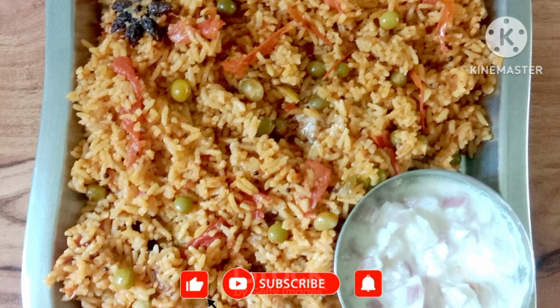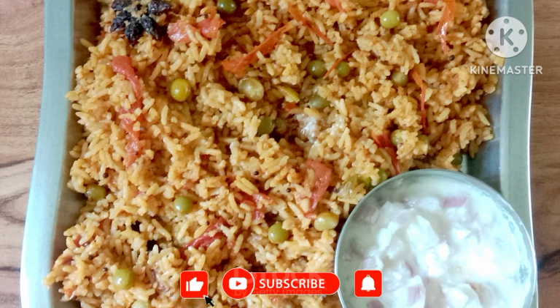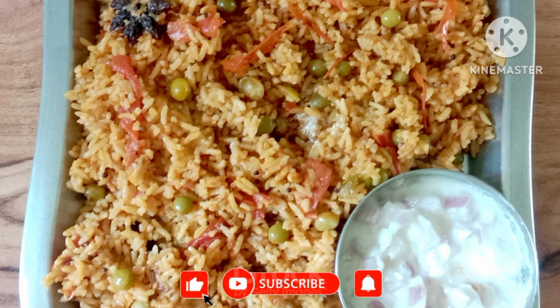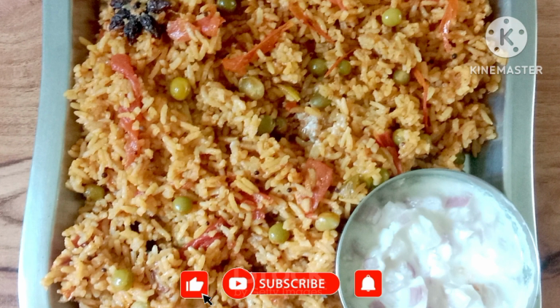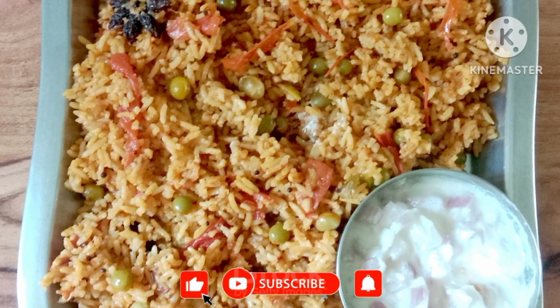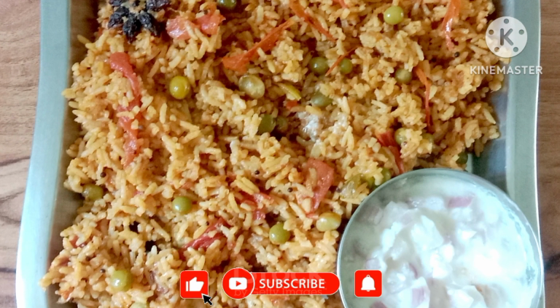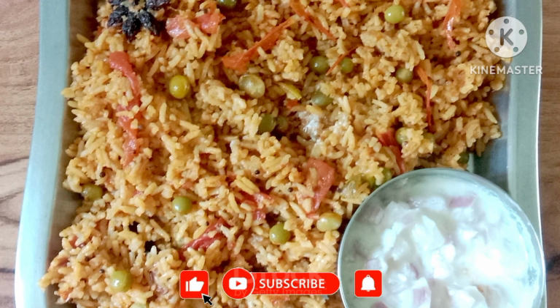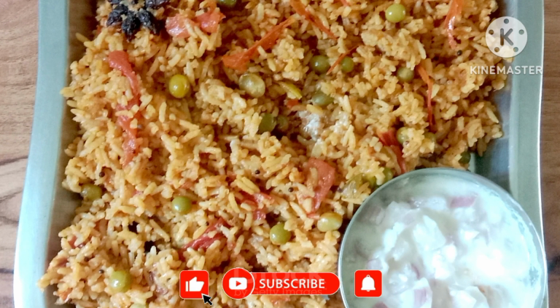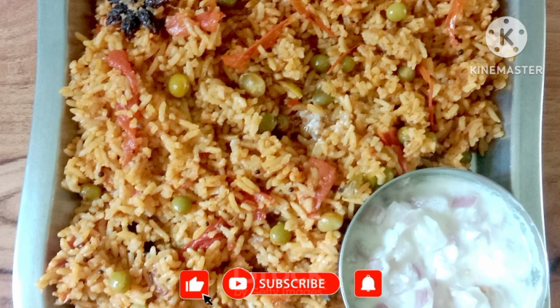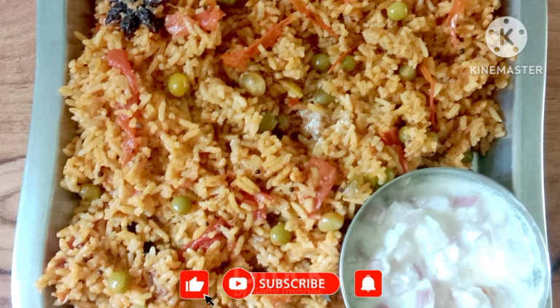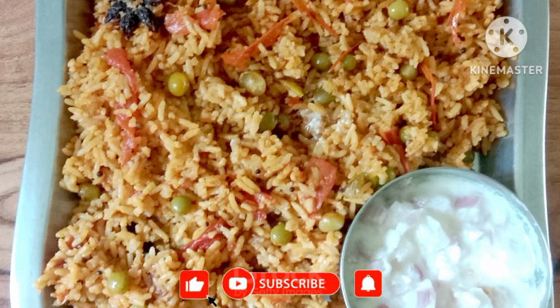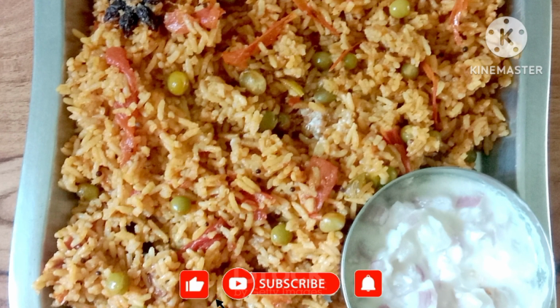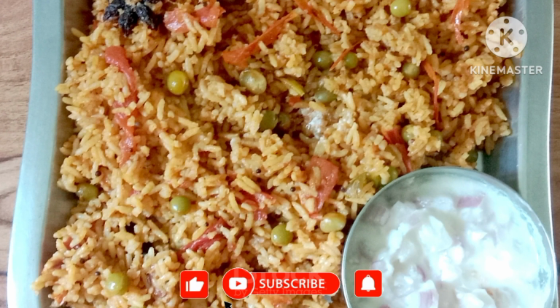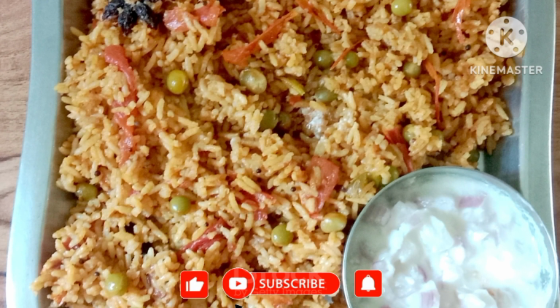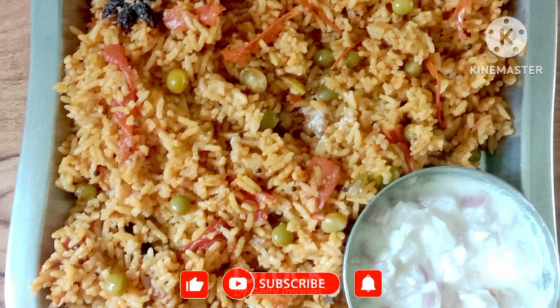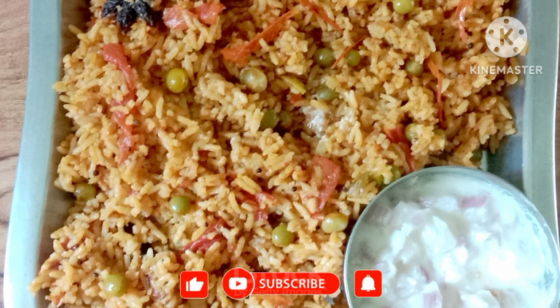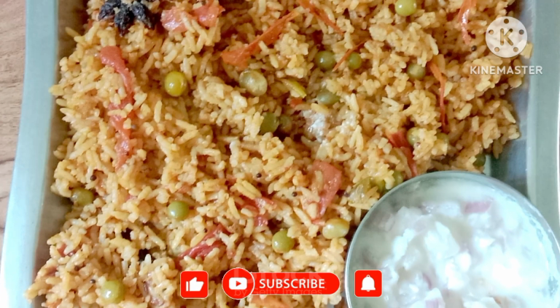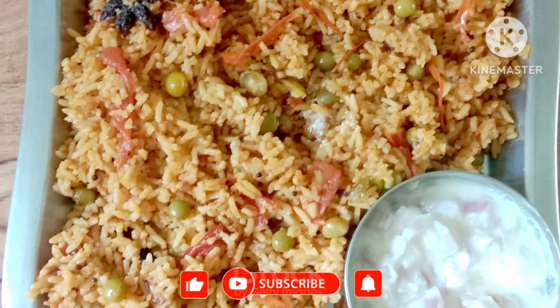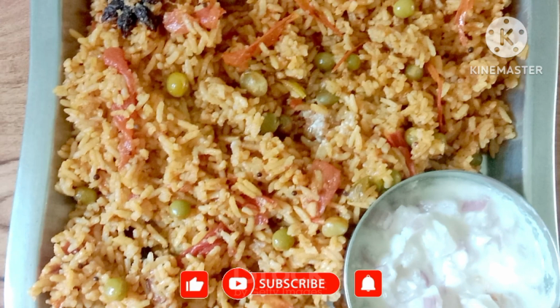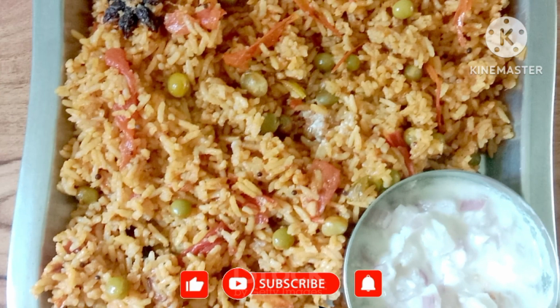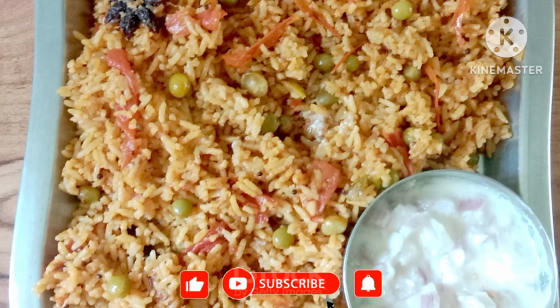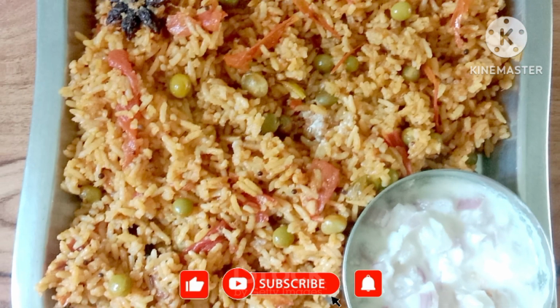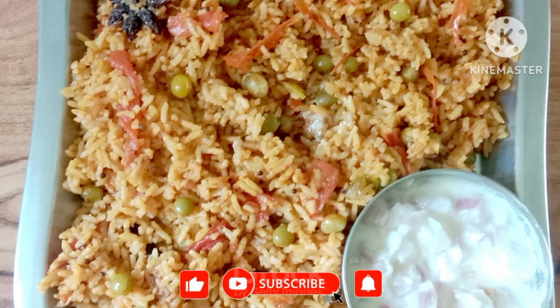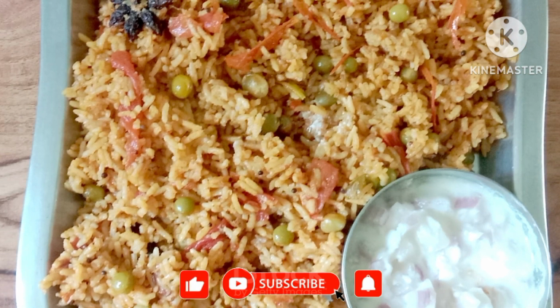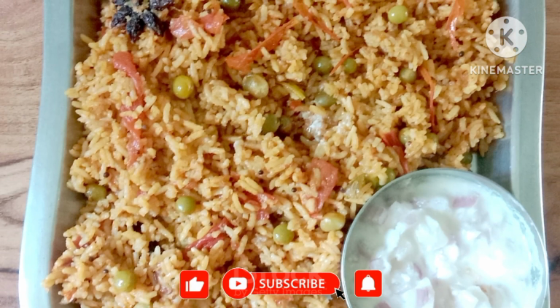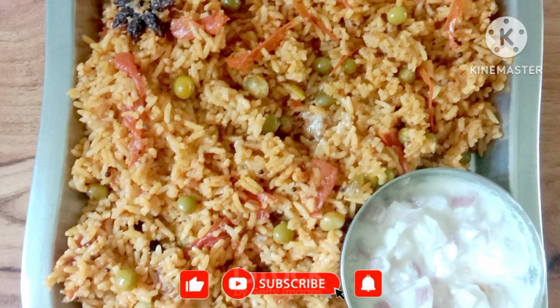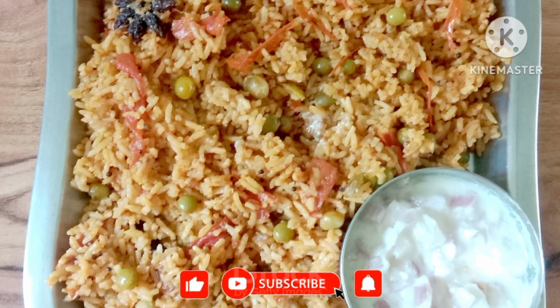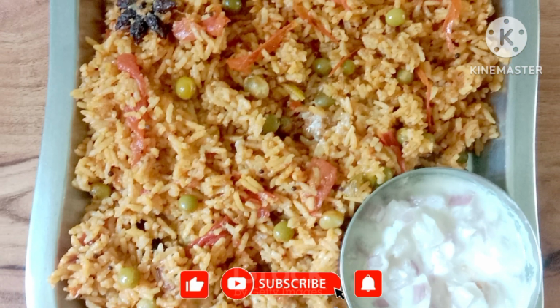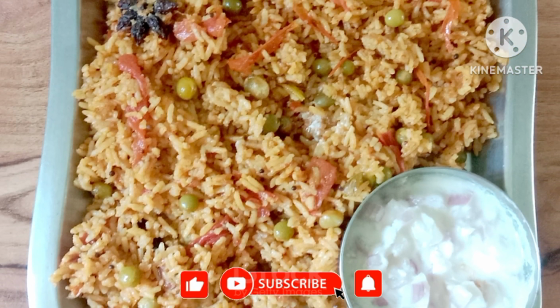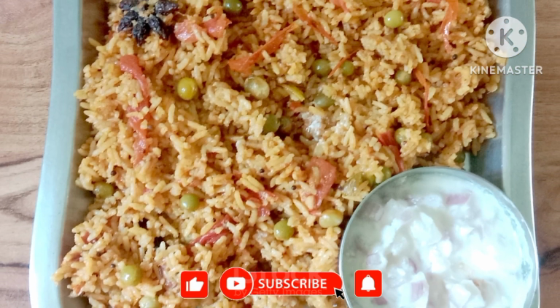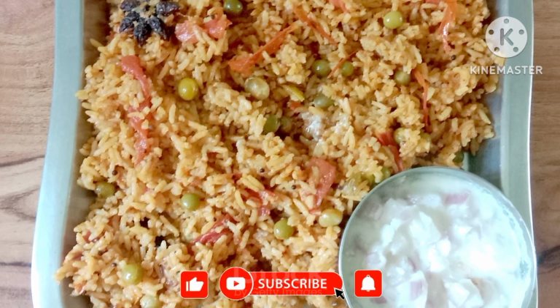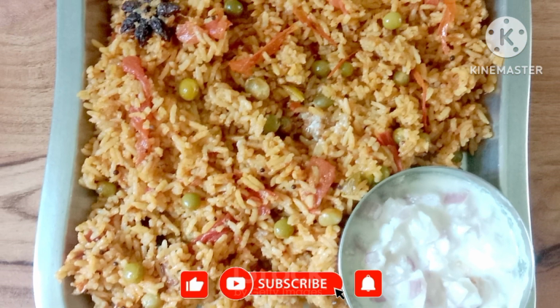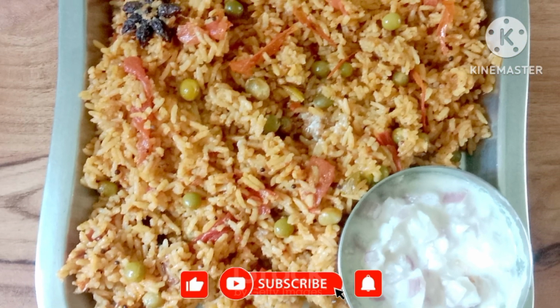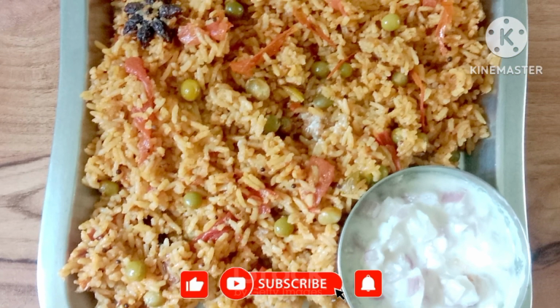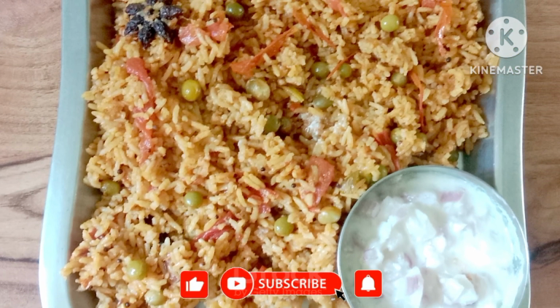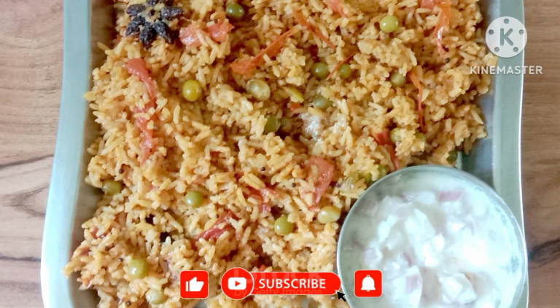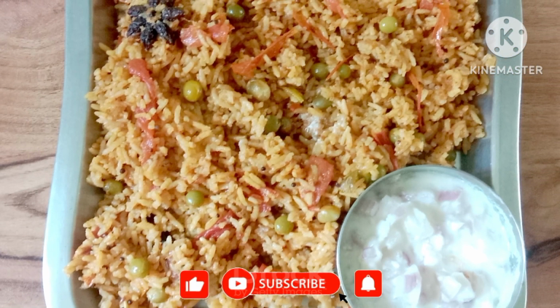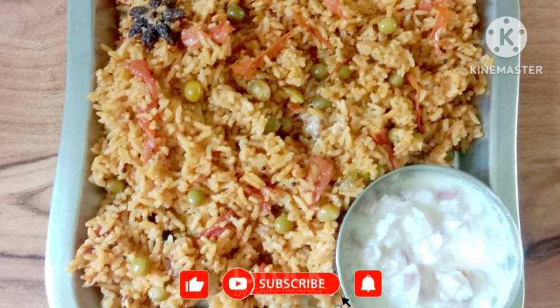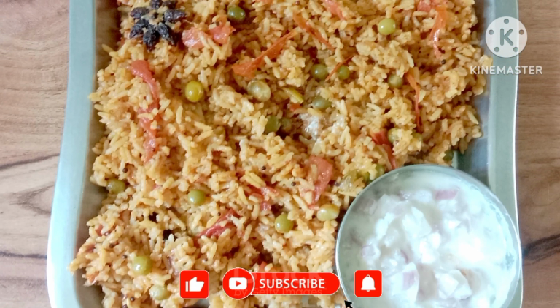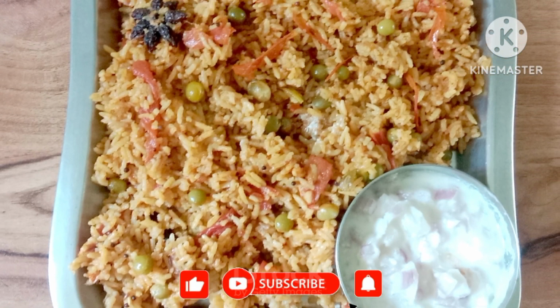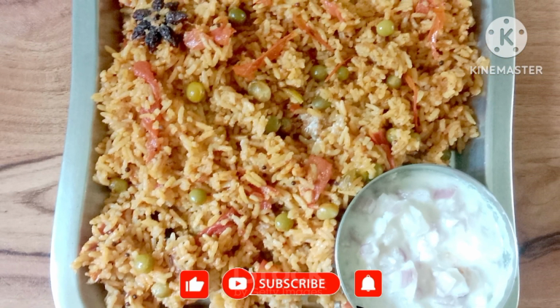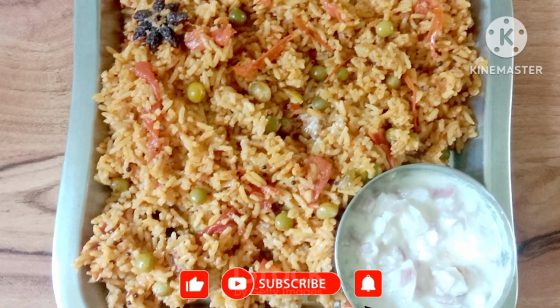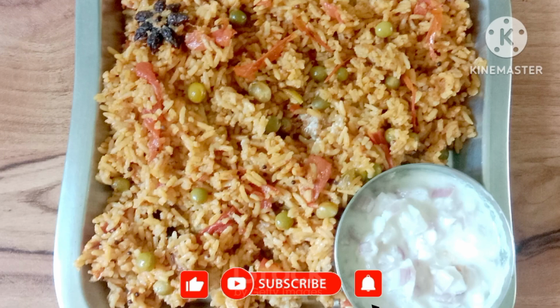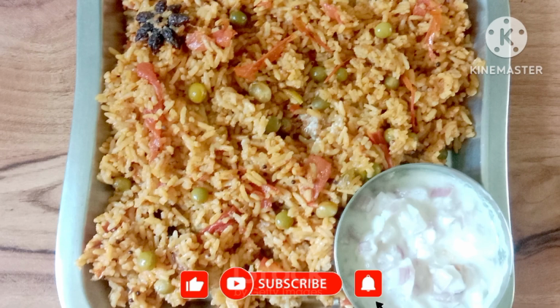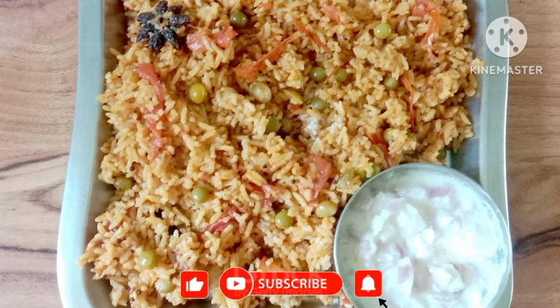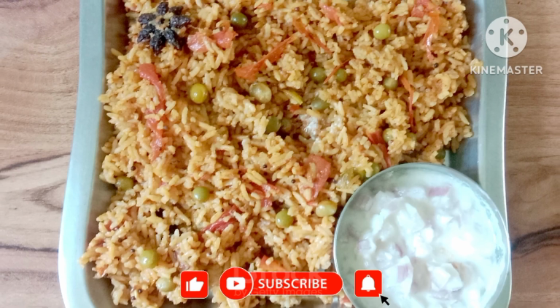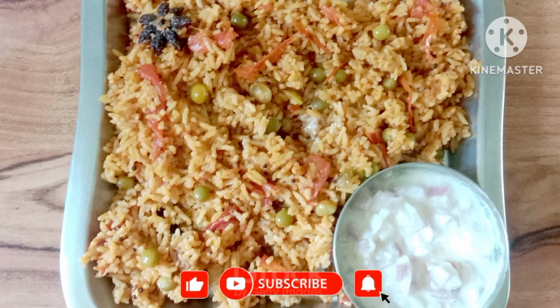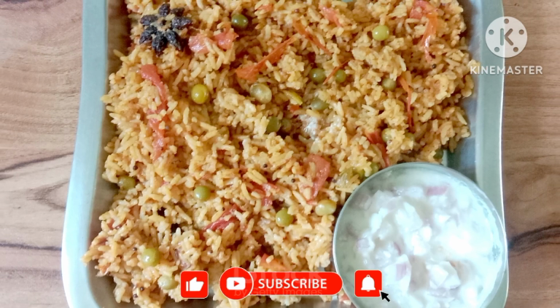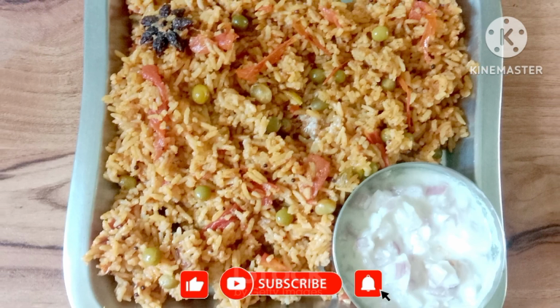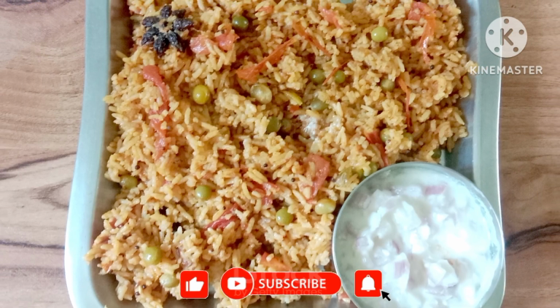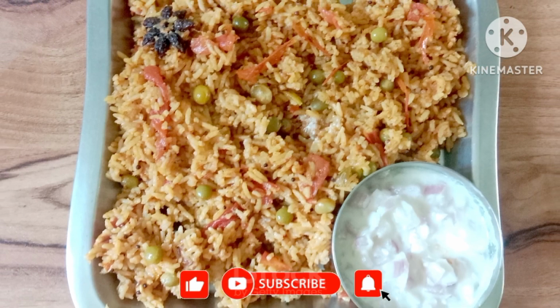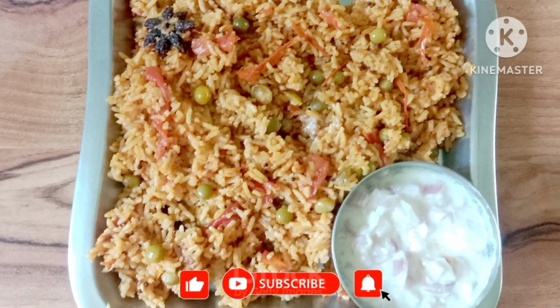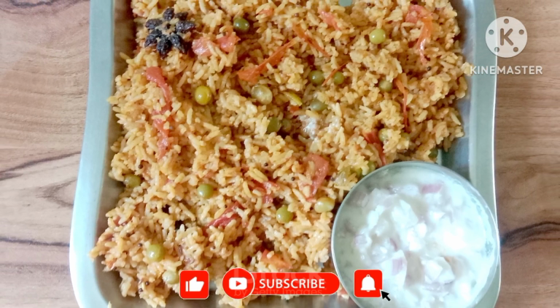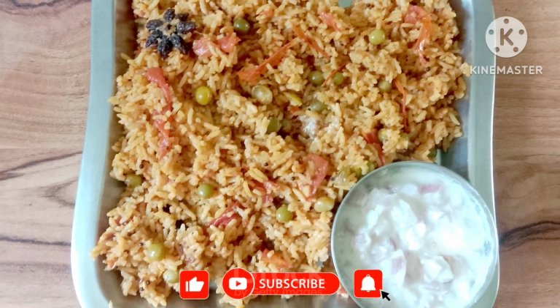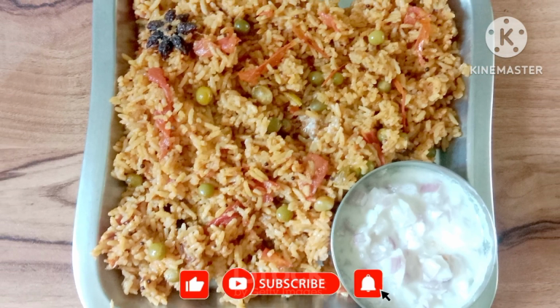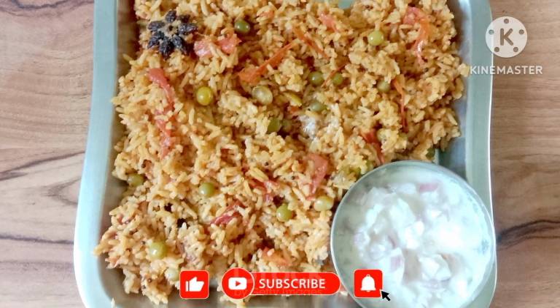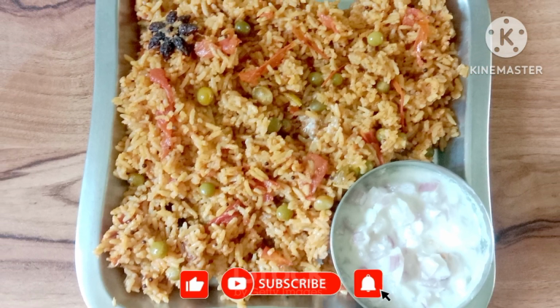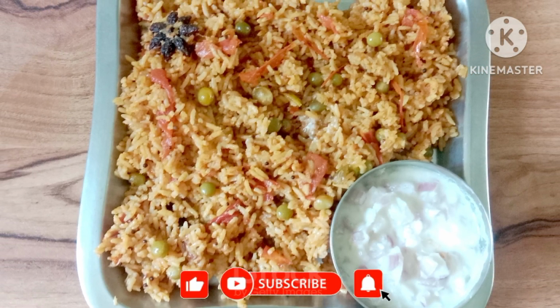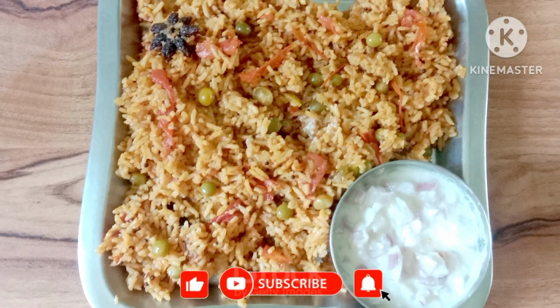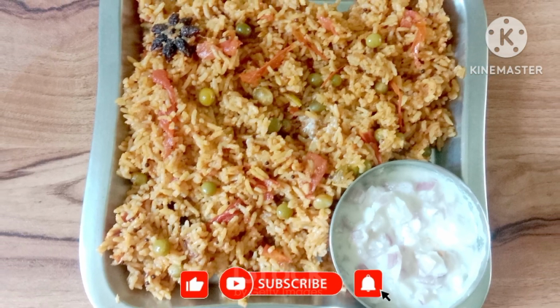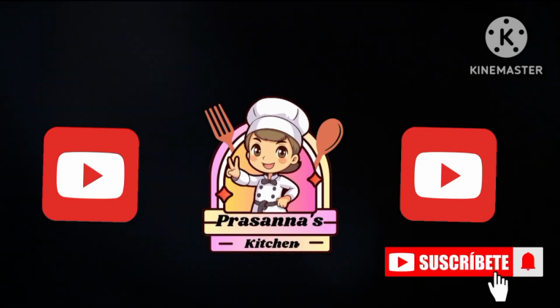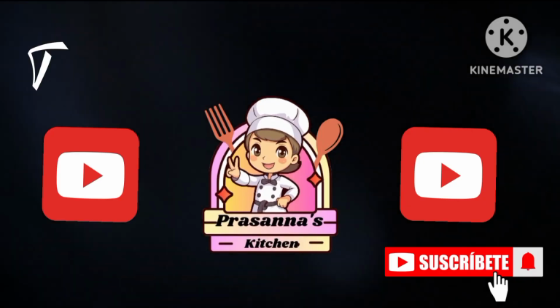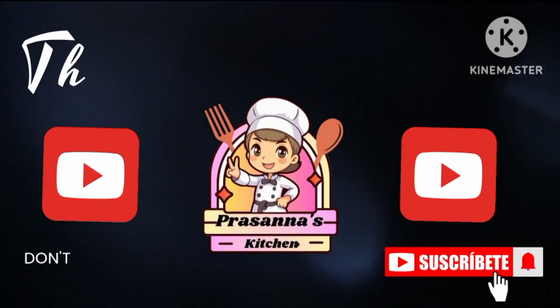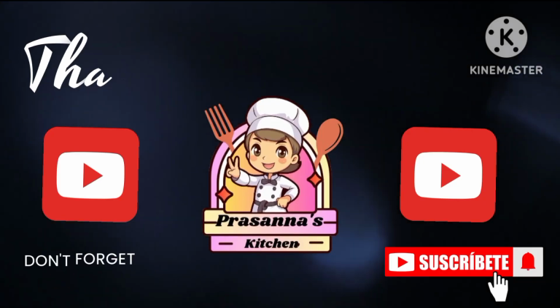If you like this video, please like, share and subscribe. Thank you for watching.